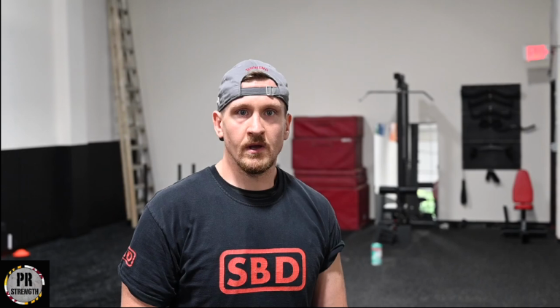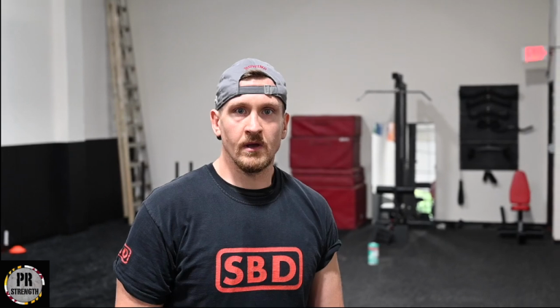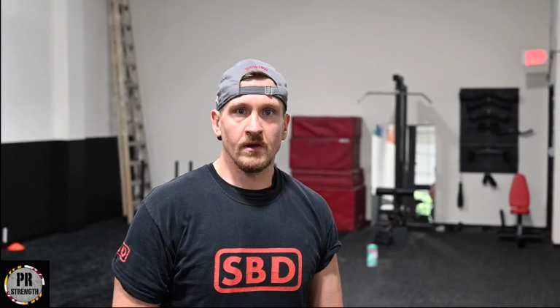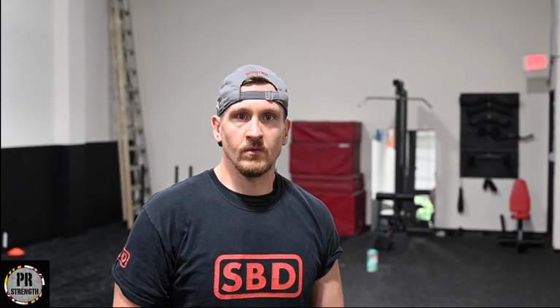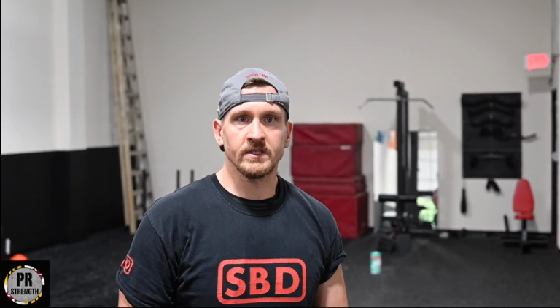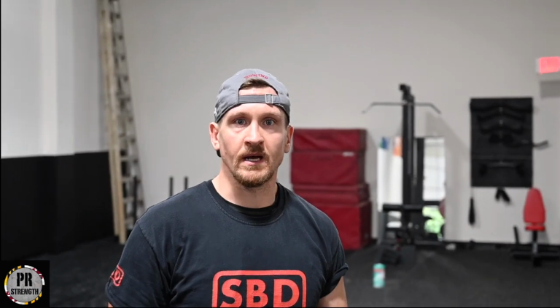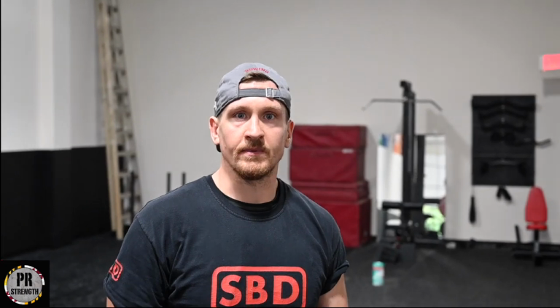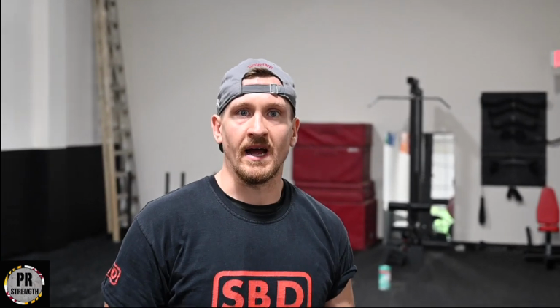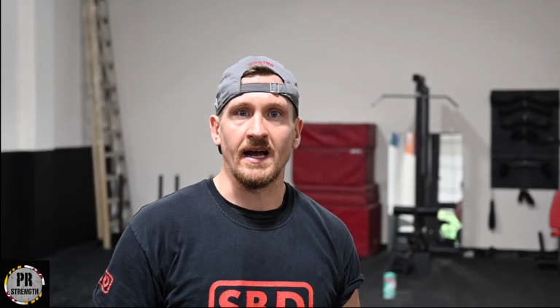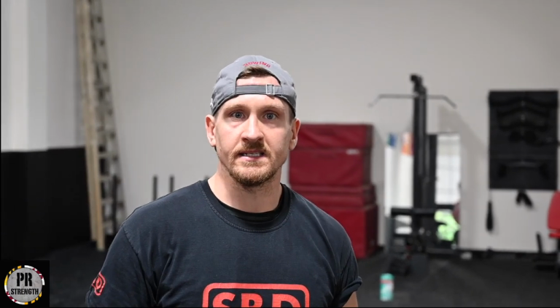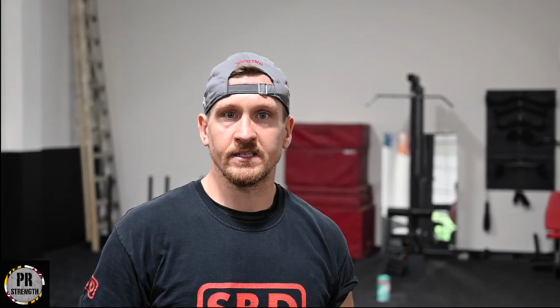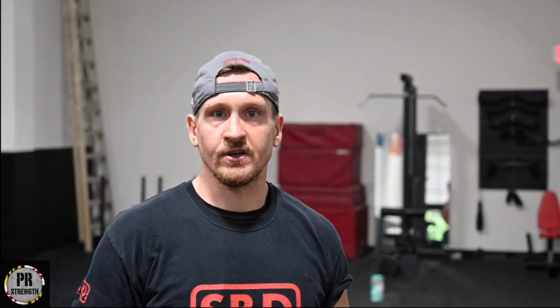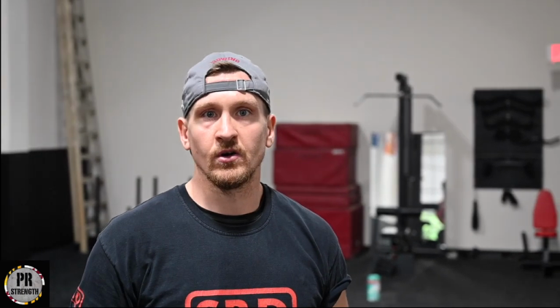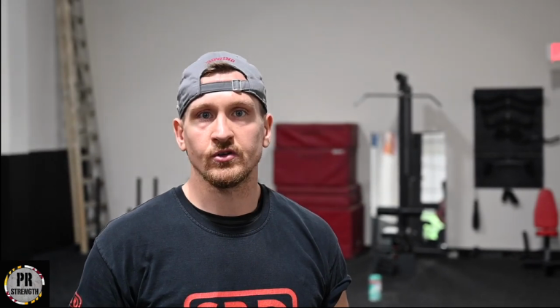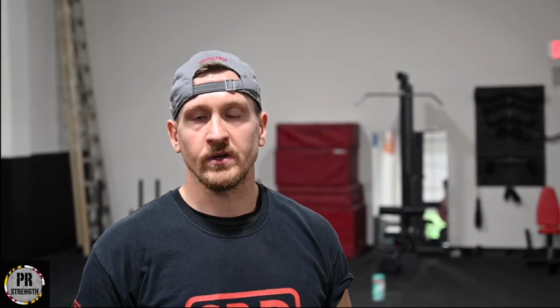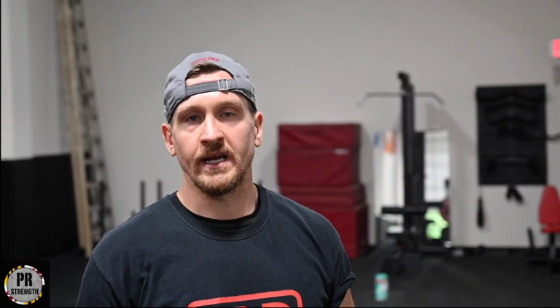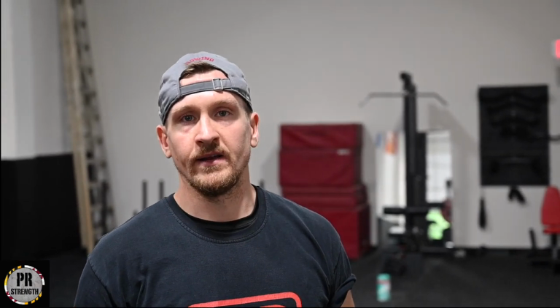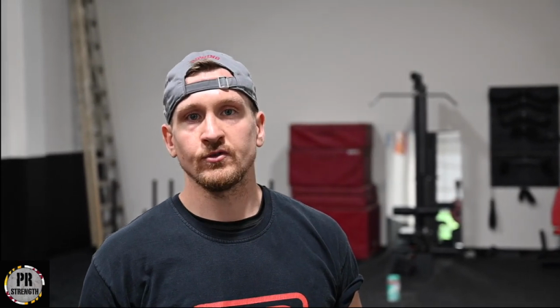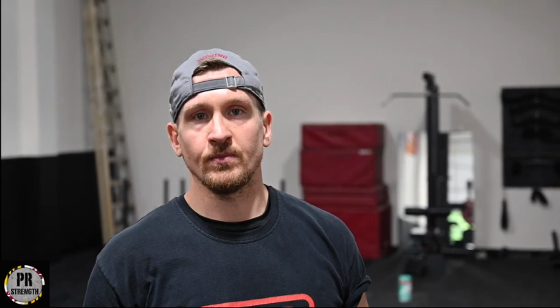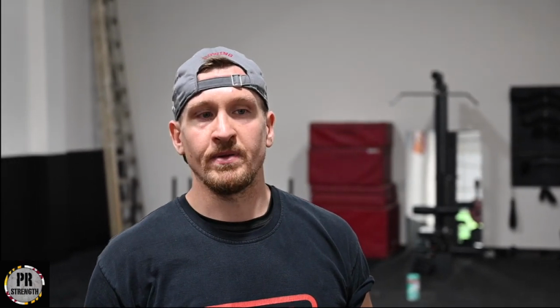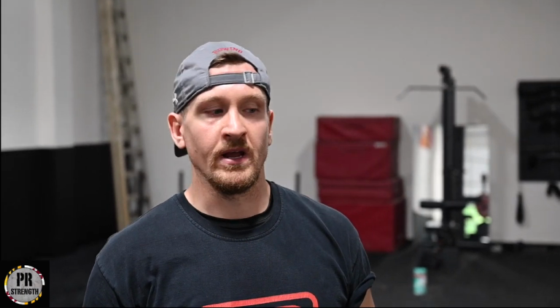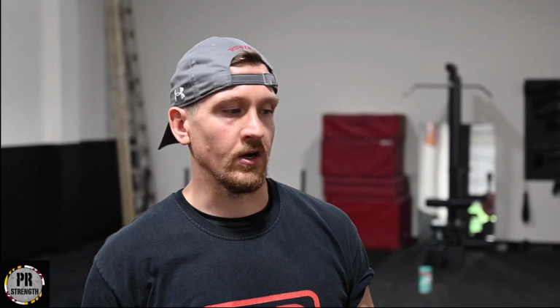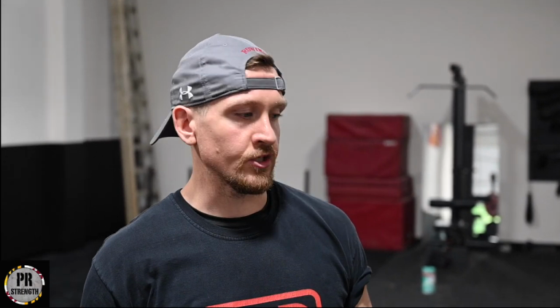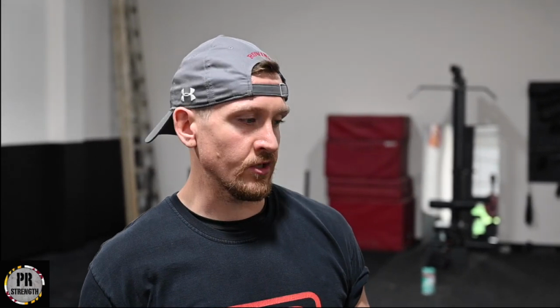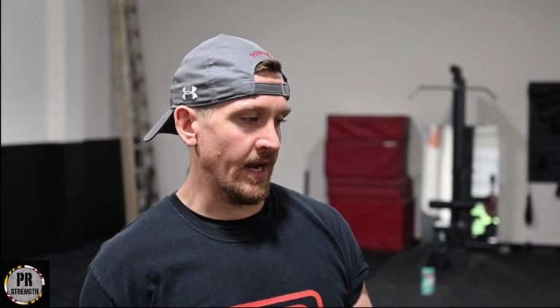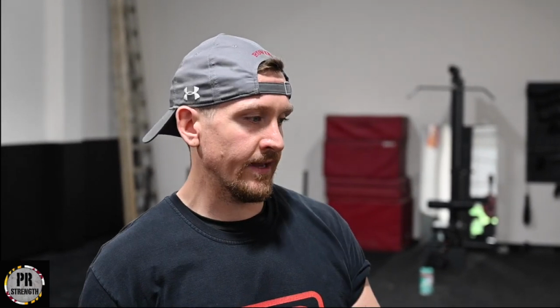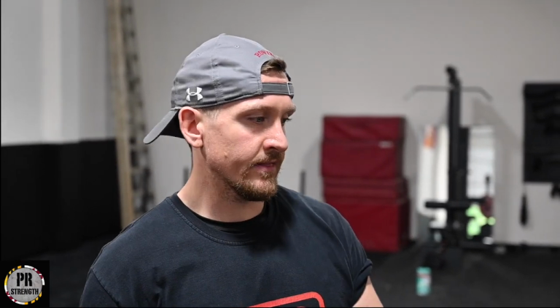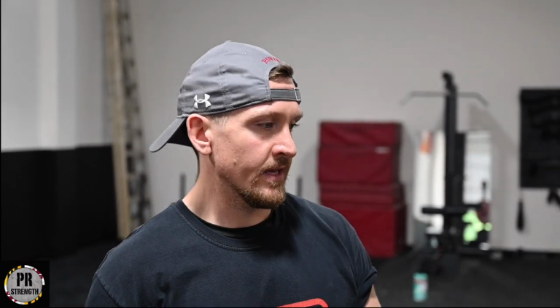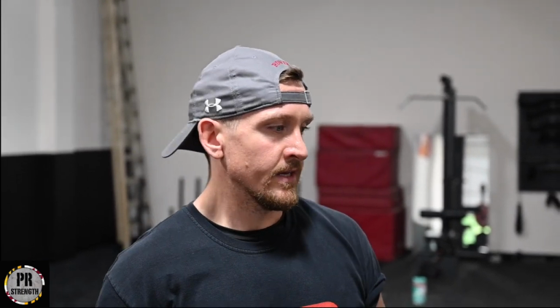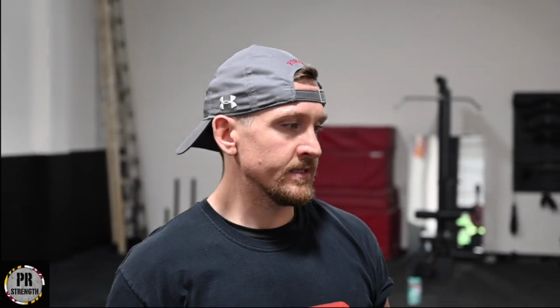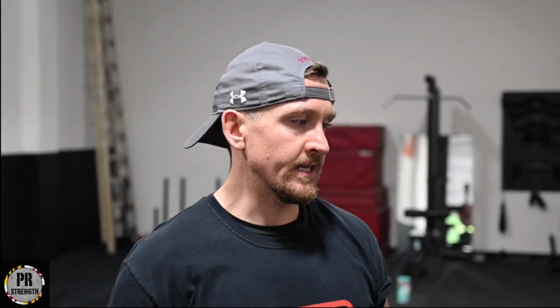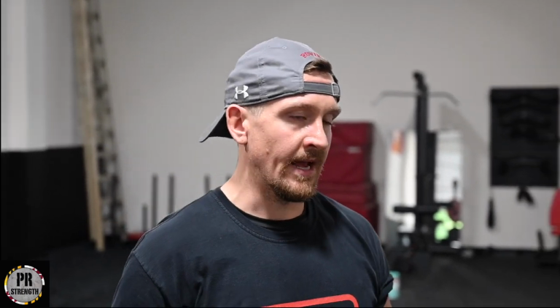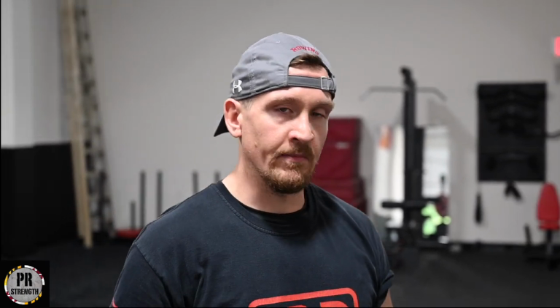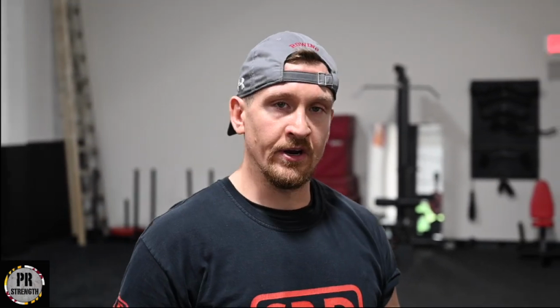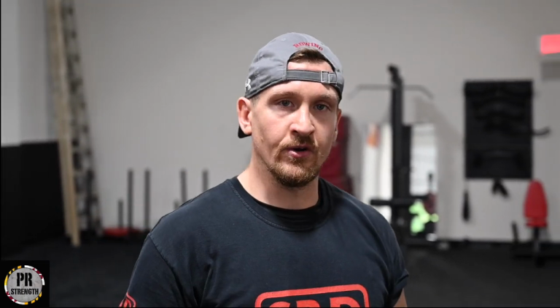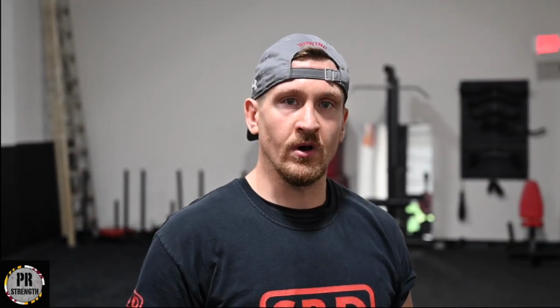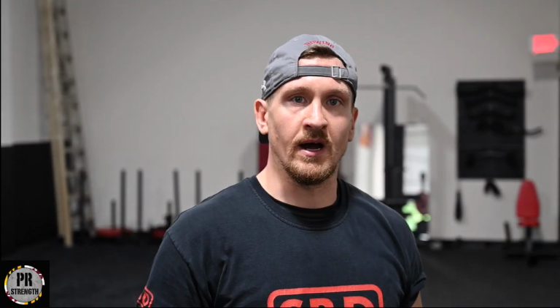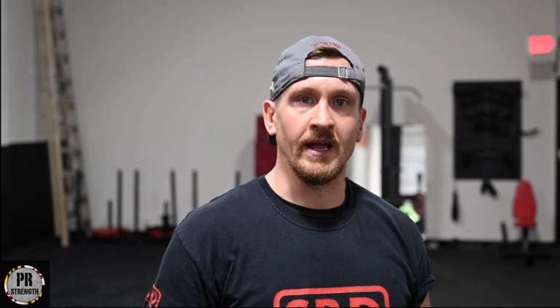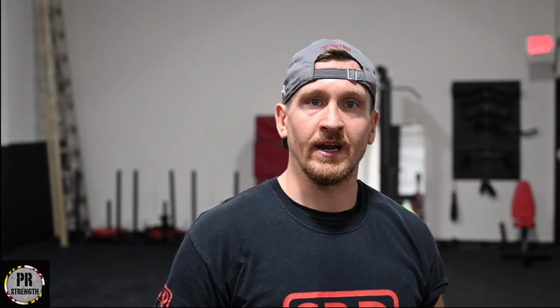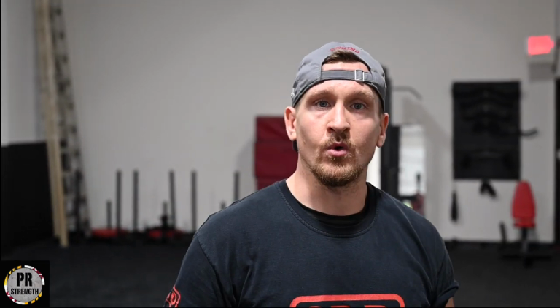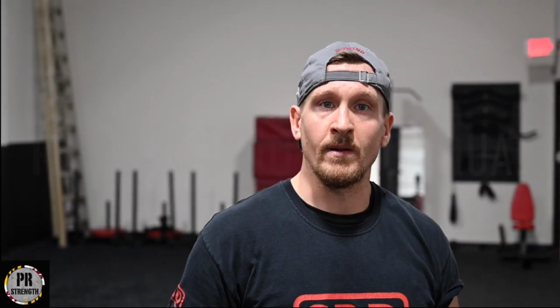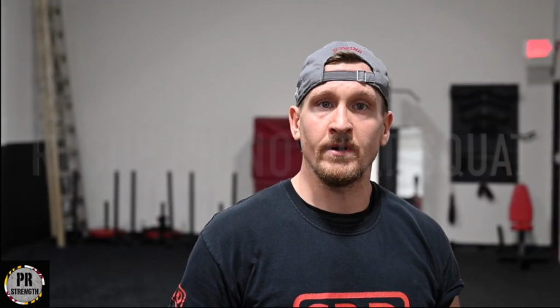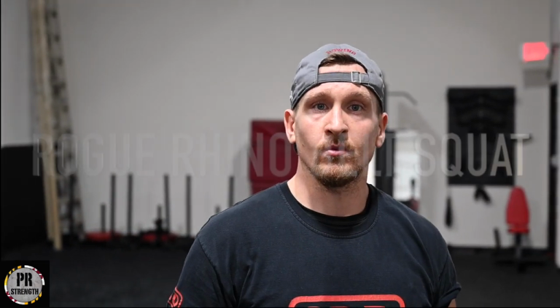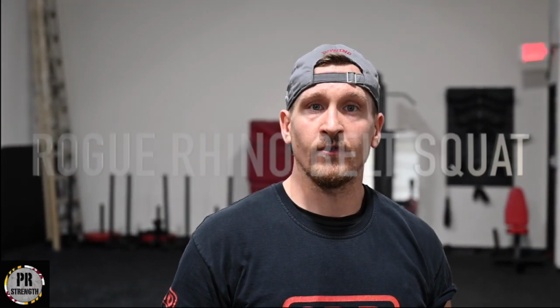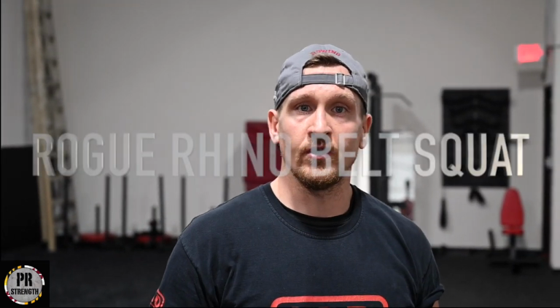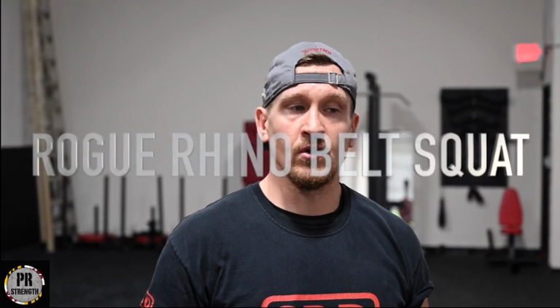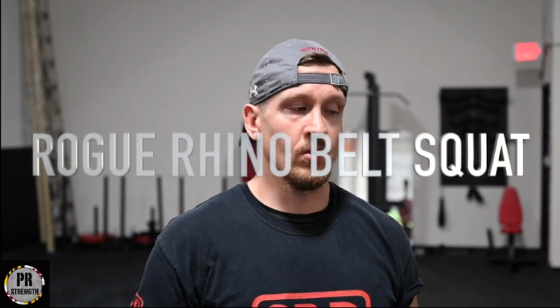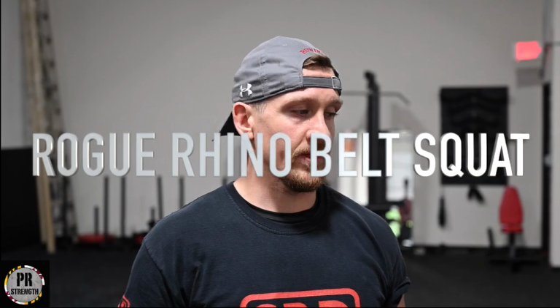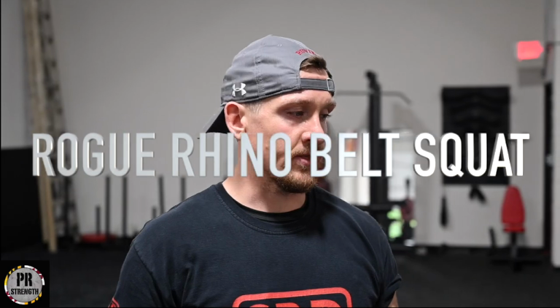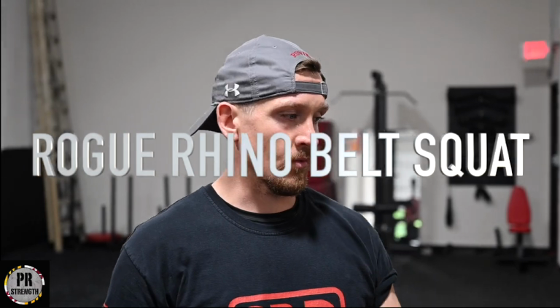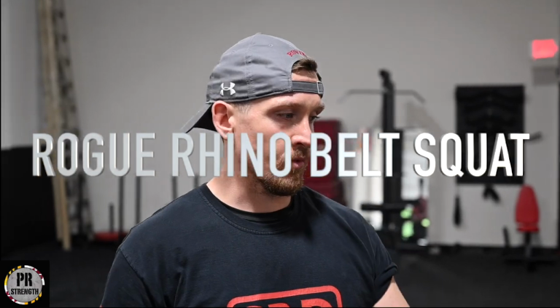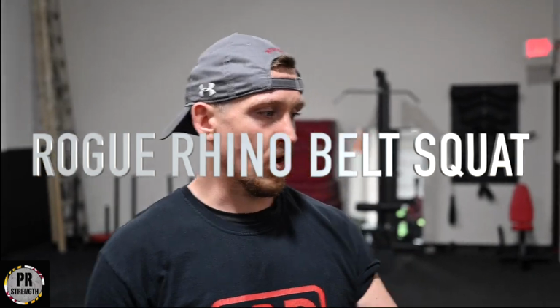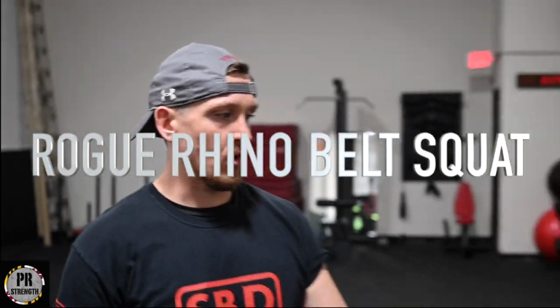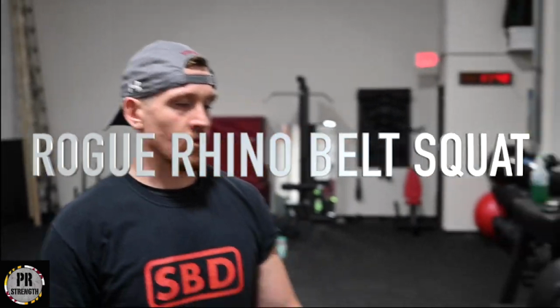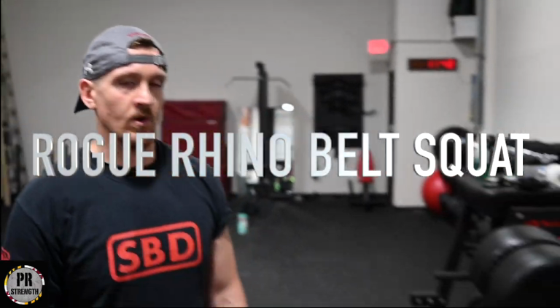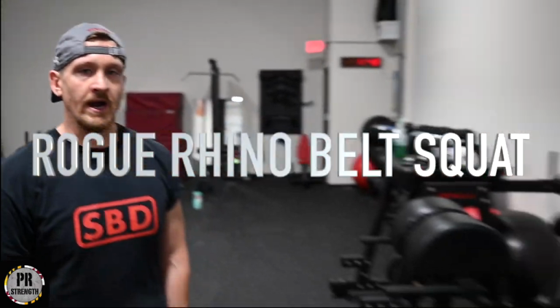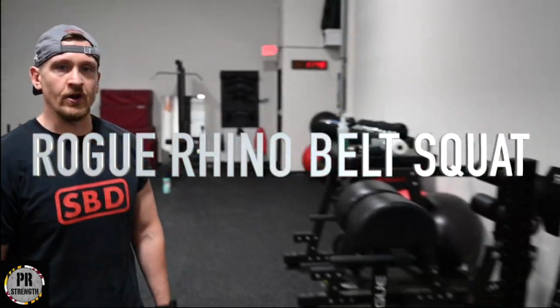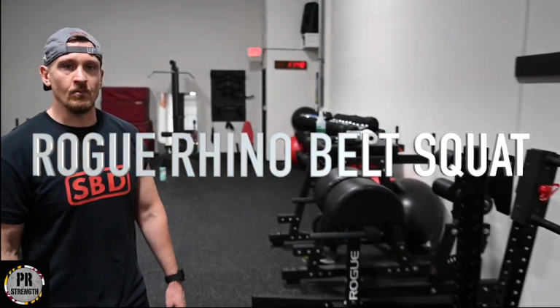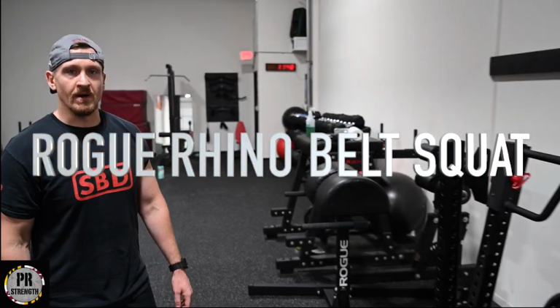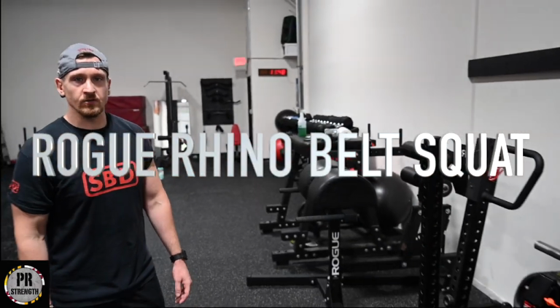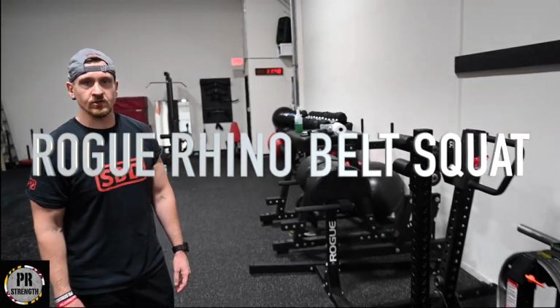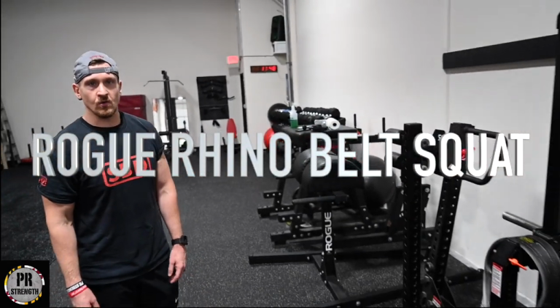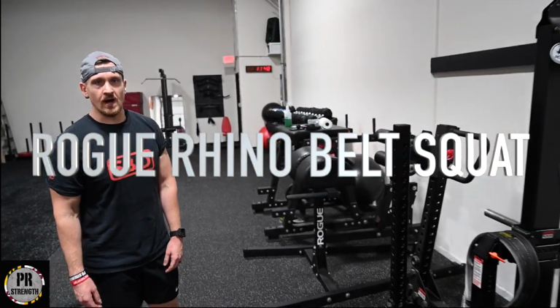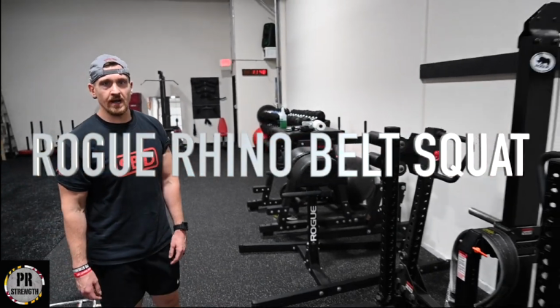What's up guys, it's Coach Reeves with PR Strength. Today I'm going to do an equipment review with the Rogue Rhino Belt Squat.